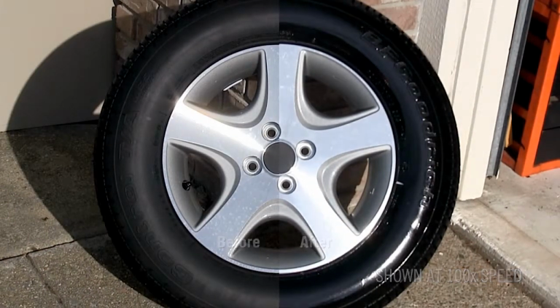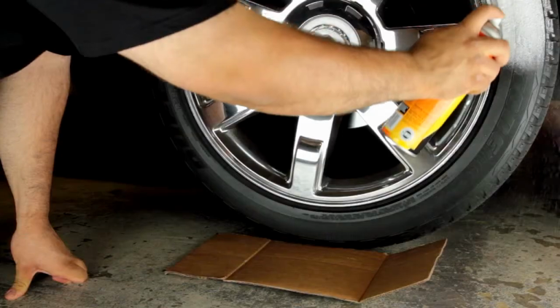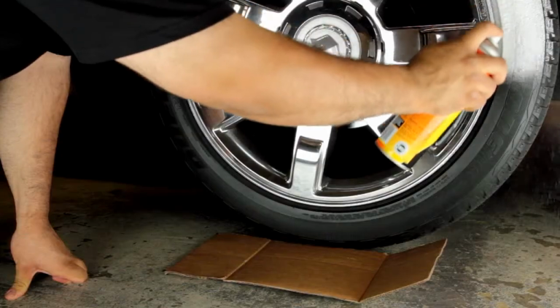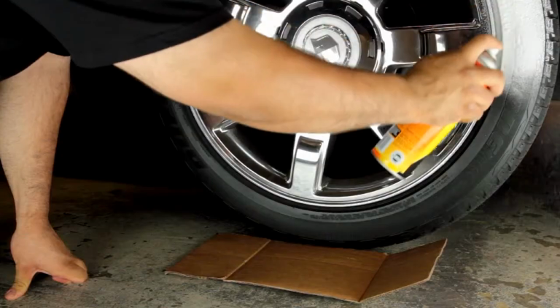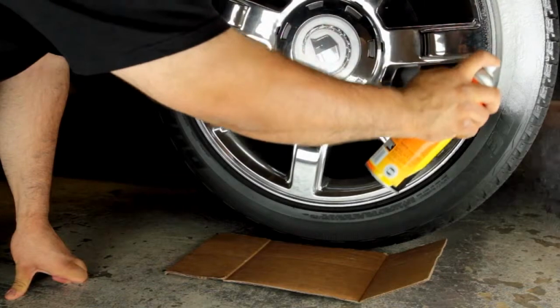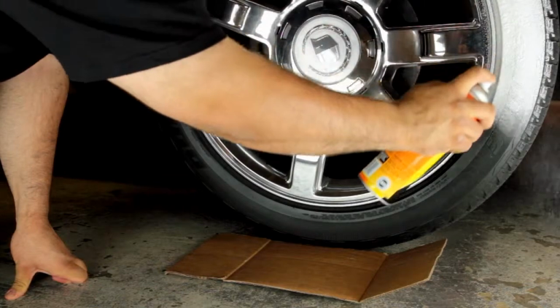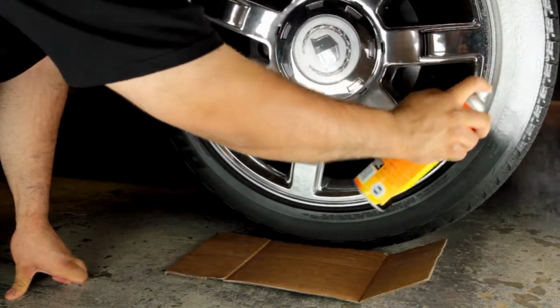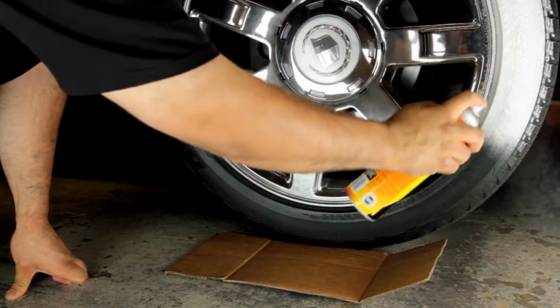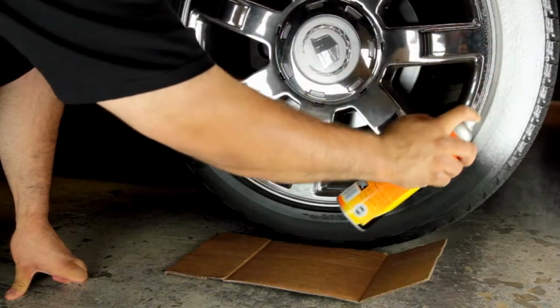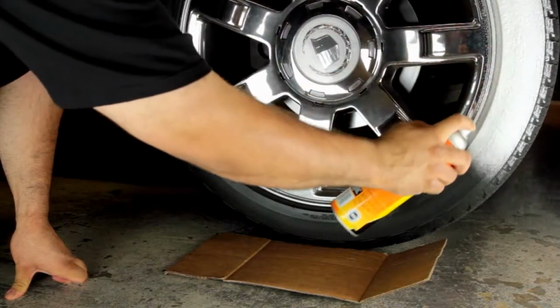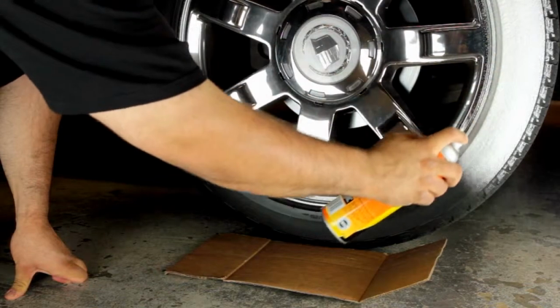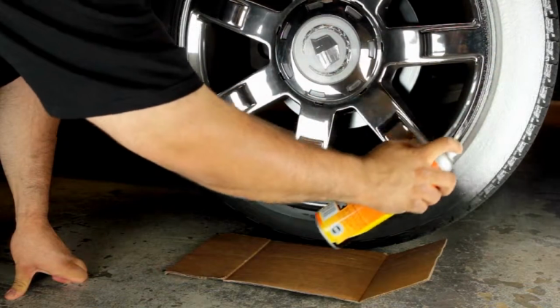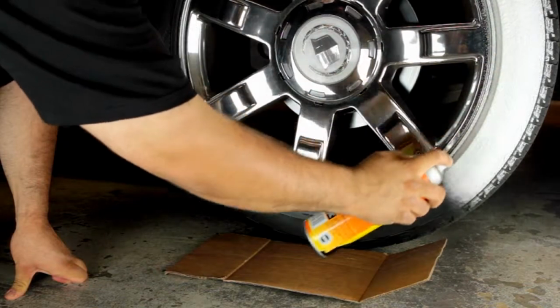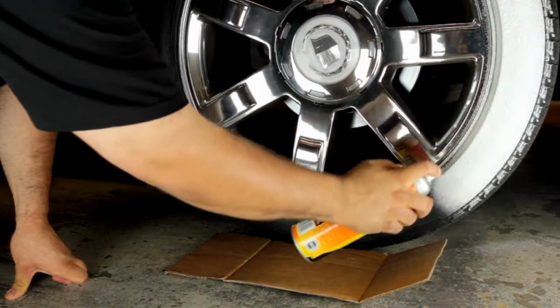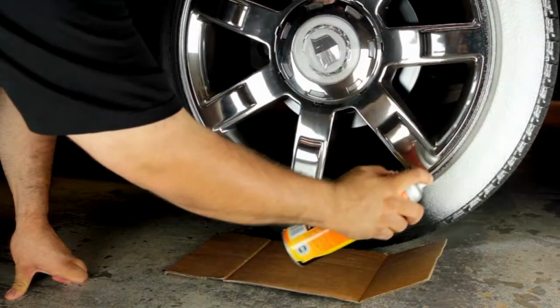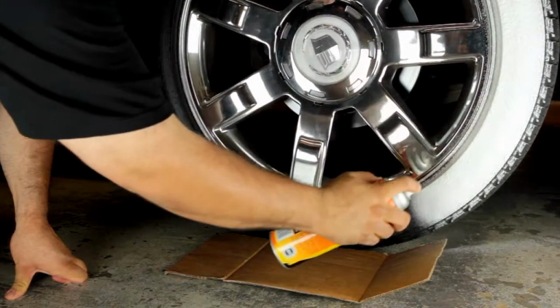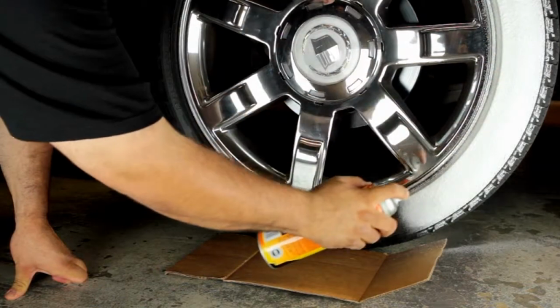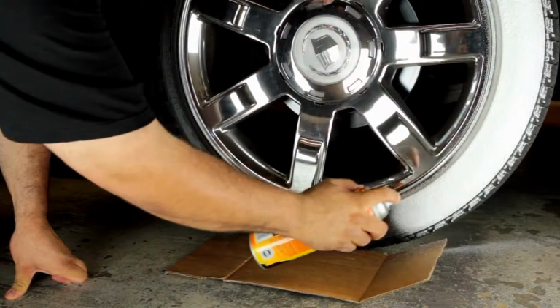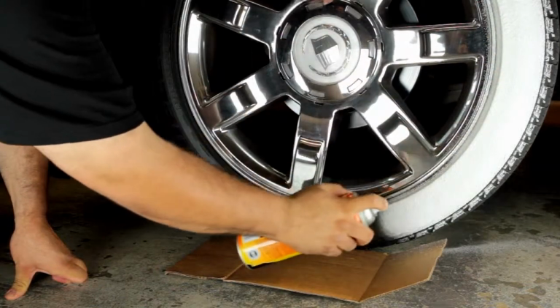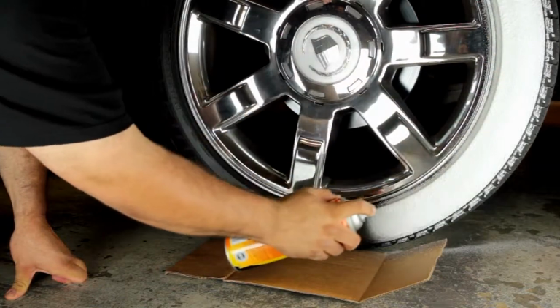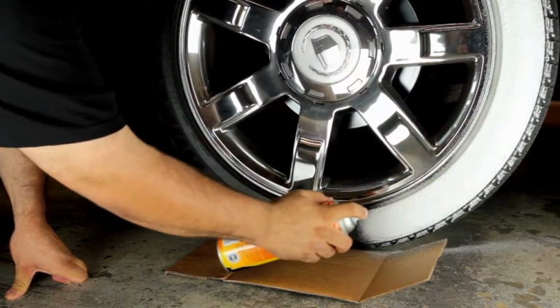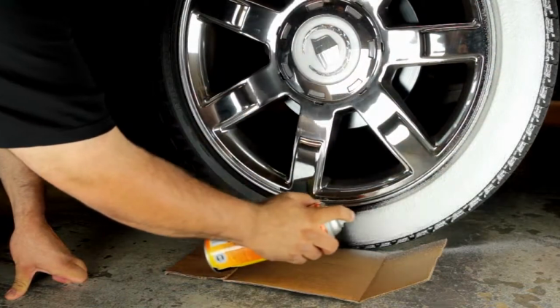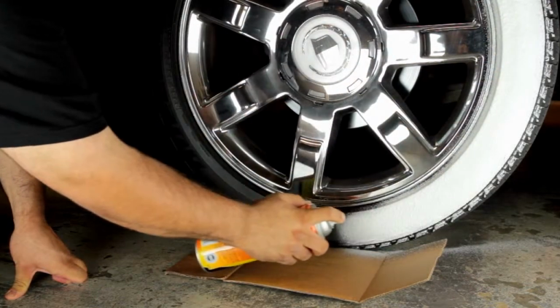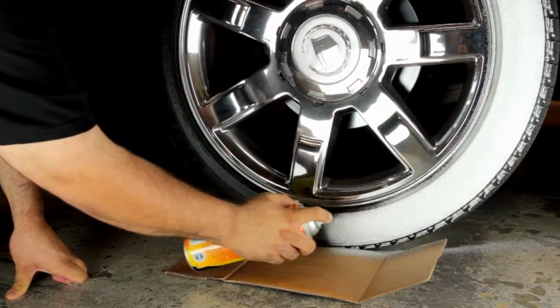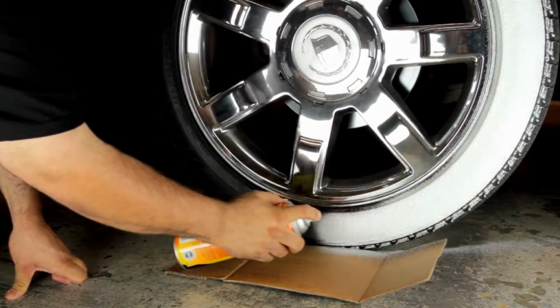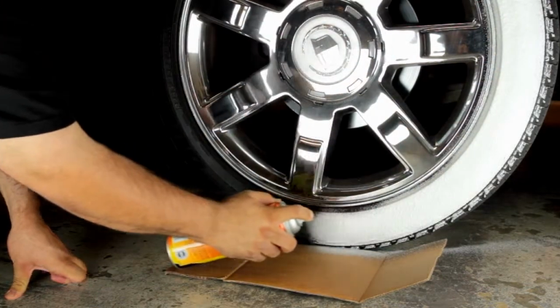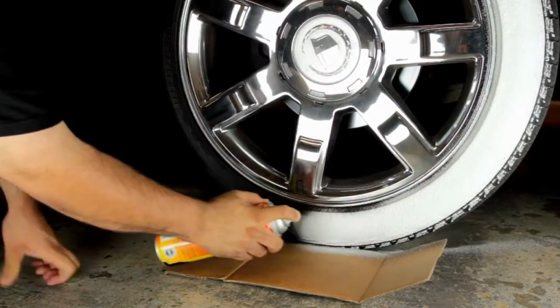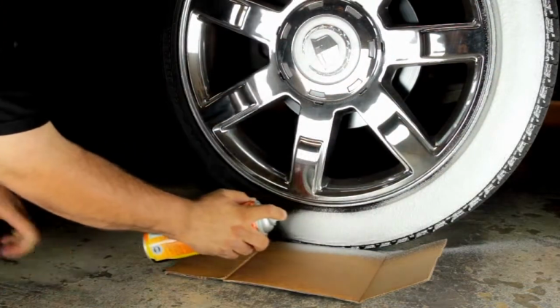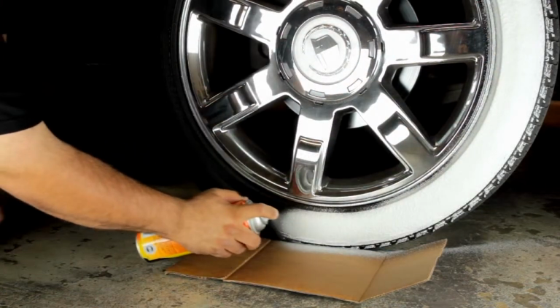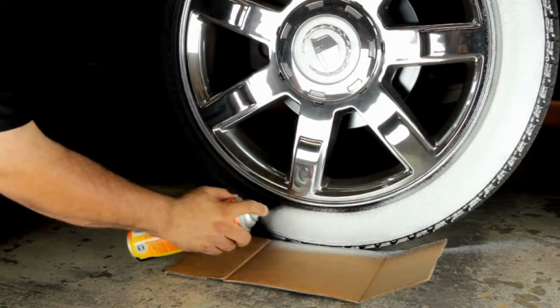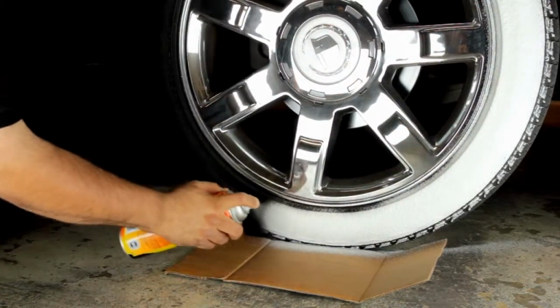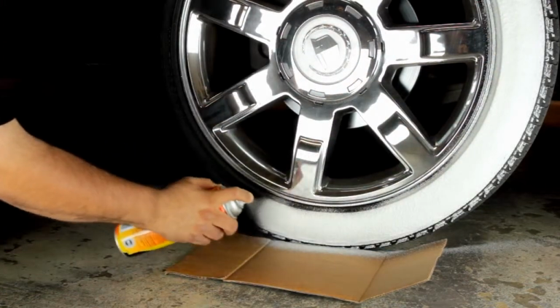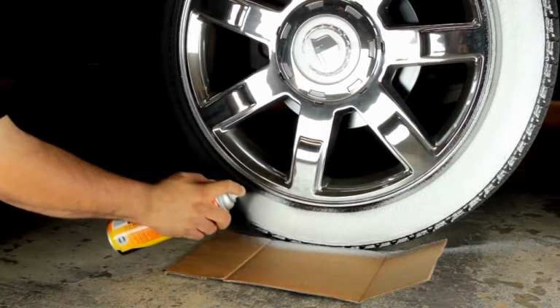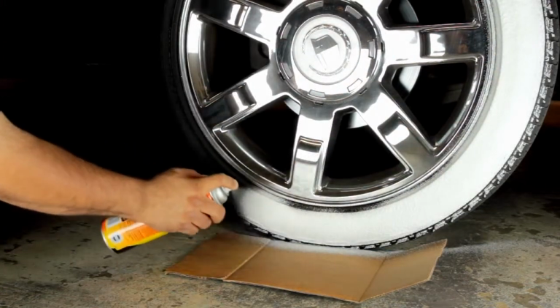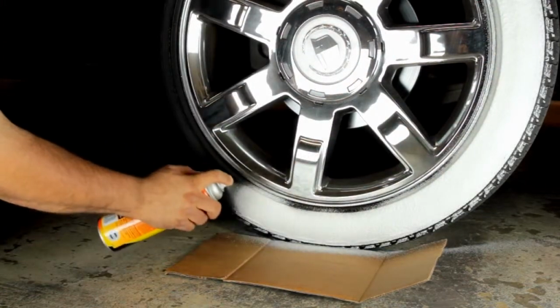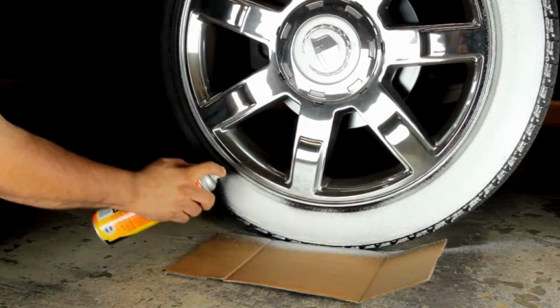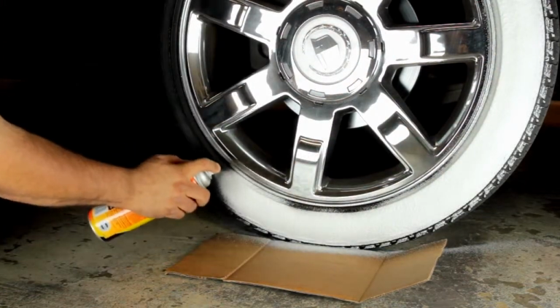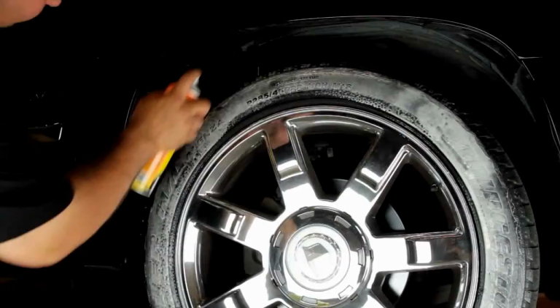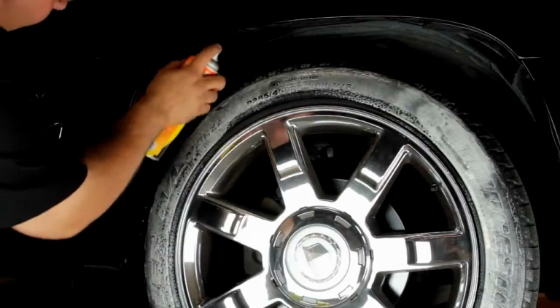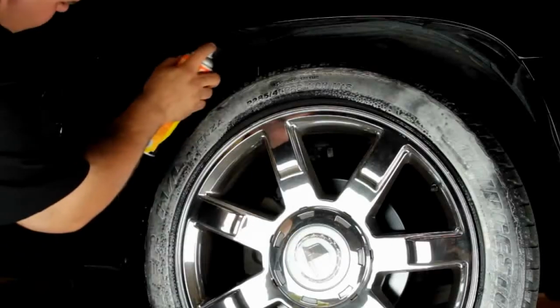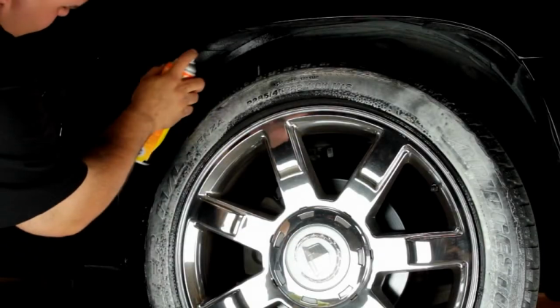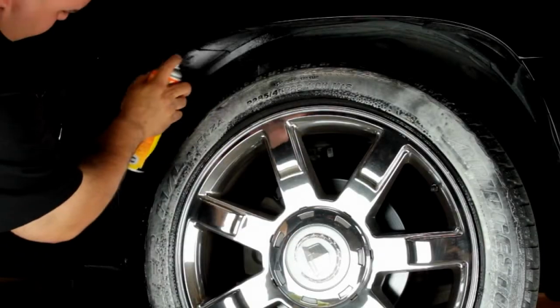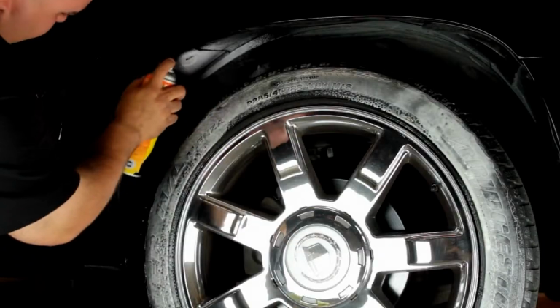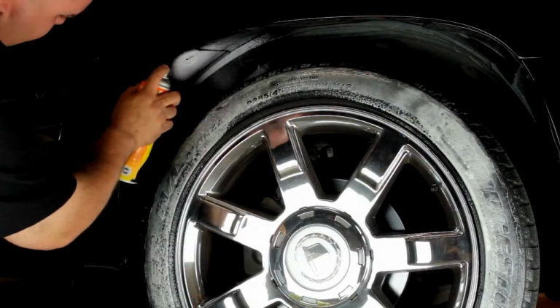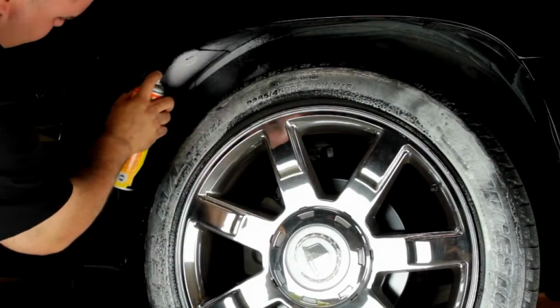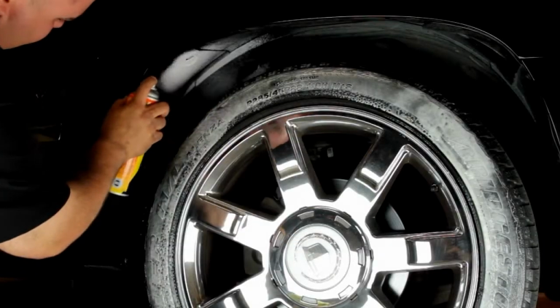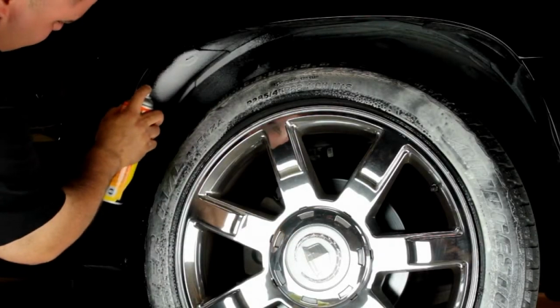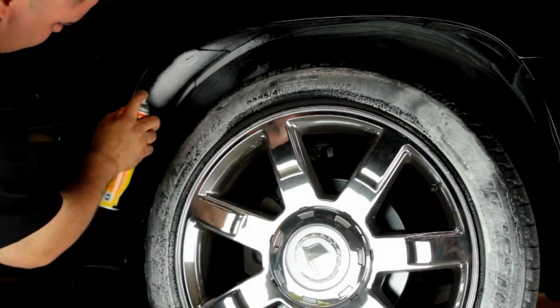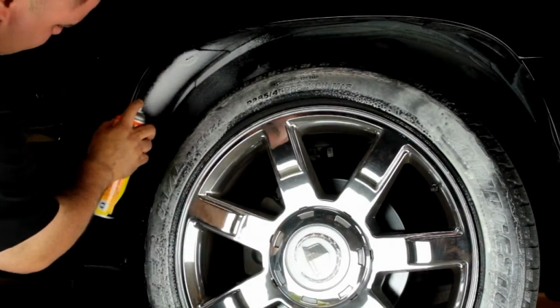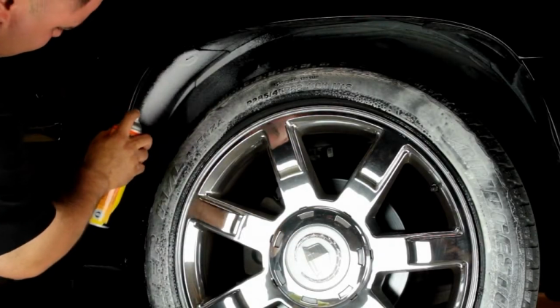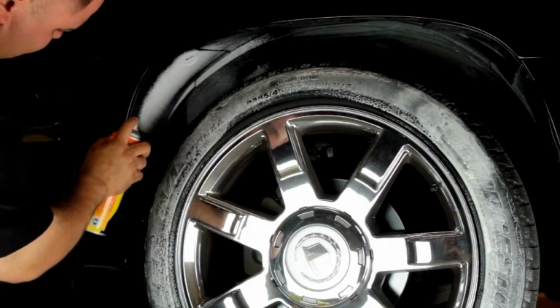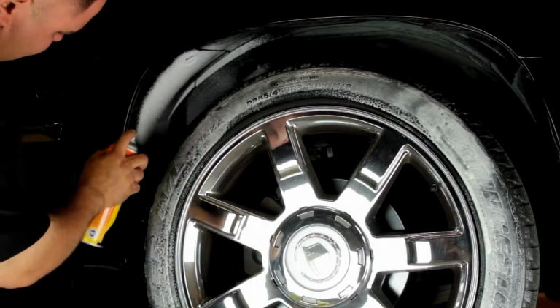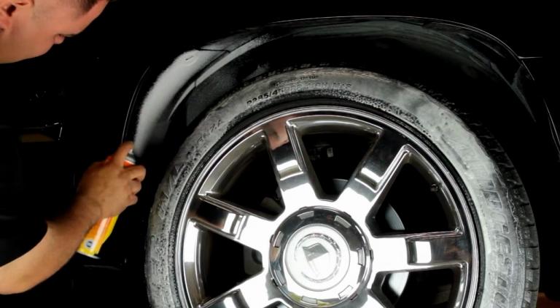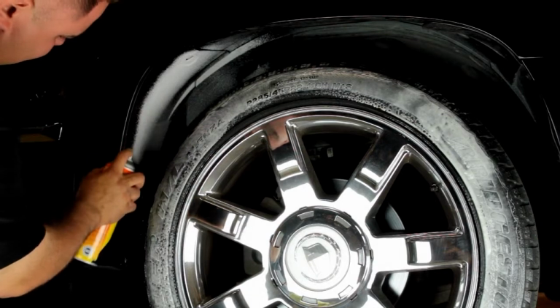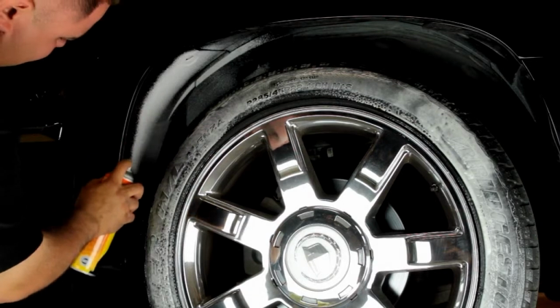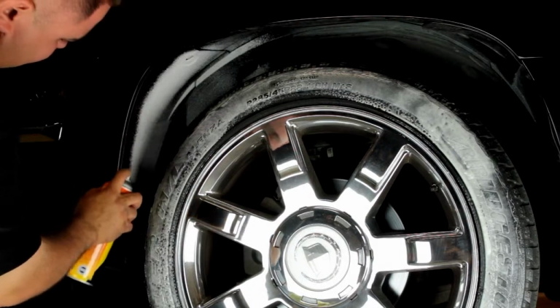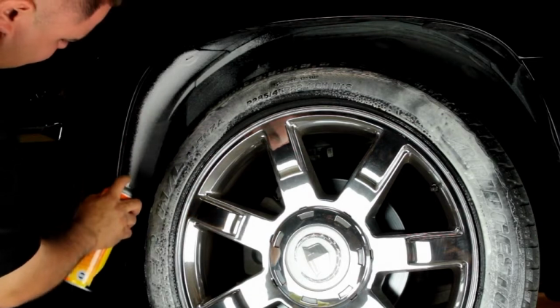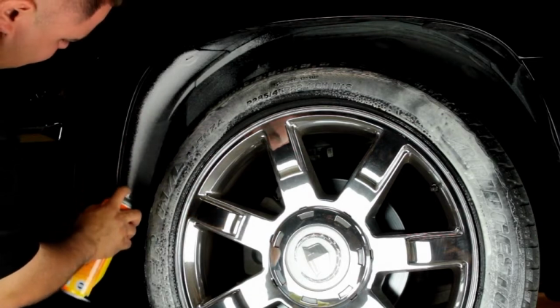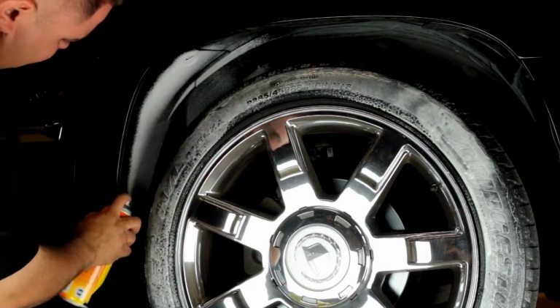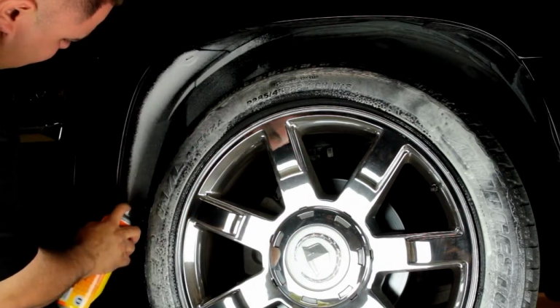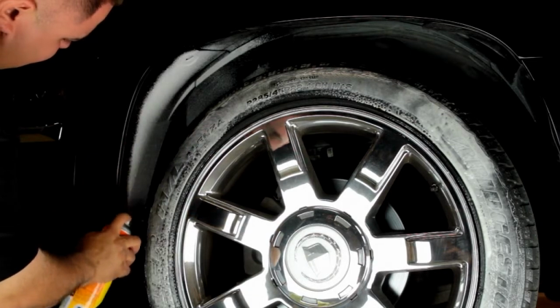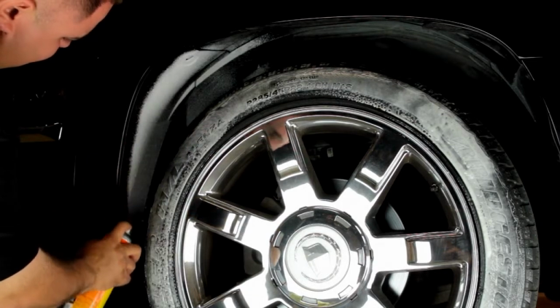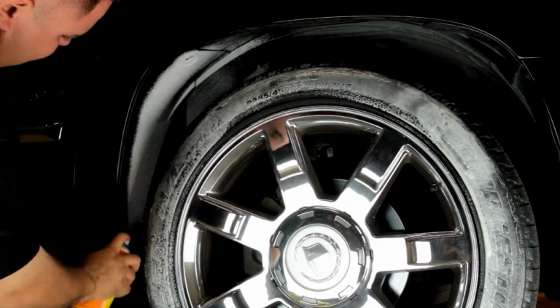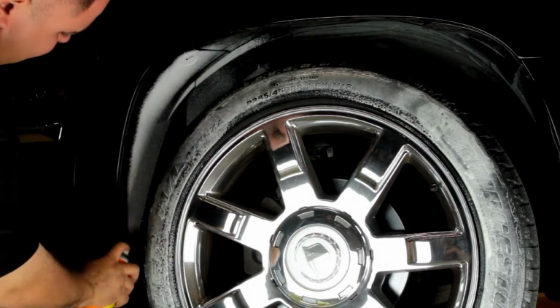If you don't want any on the ground, put some cardboard next to the tire. You can also spray the wheel wells to help keep them looking clean and new too.